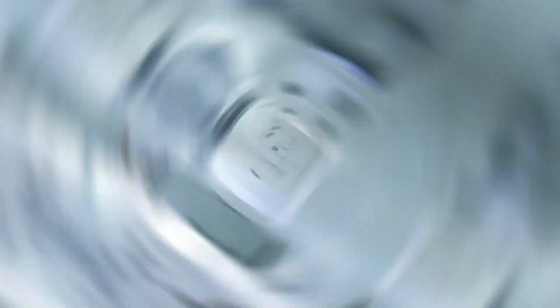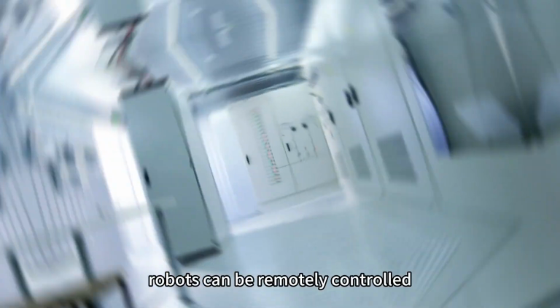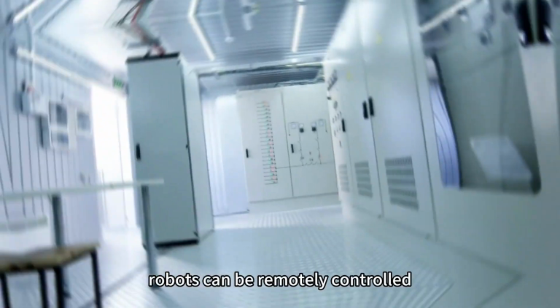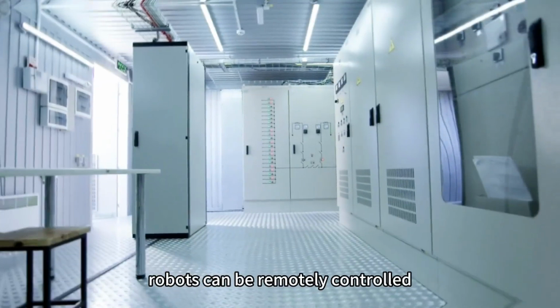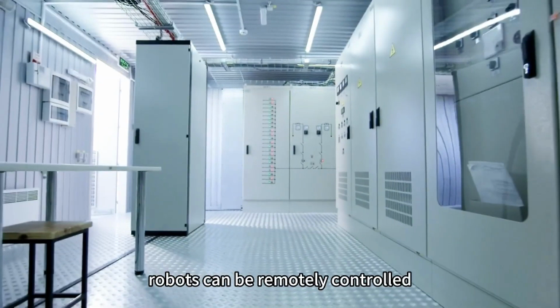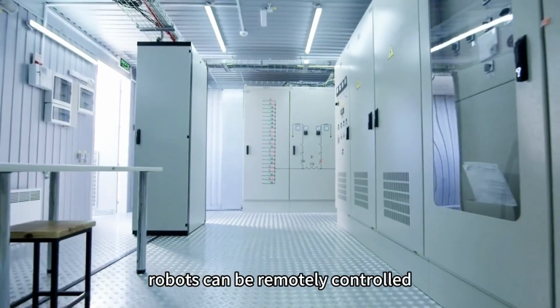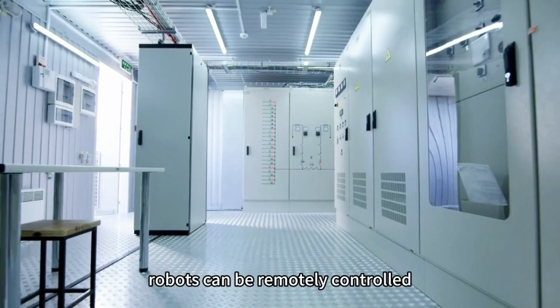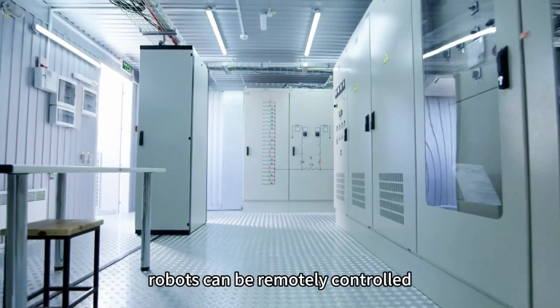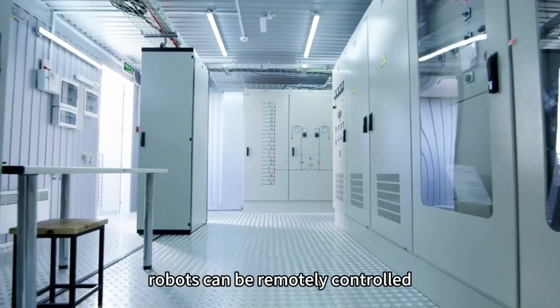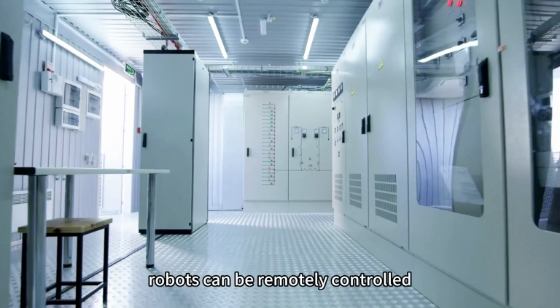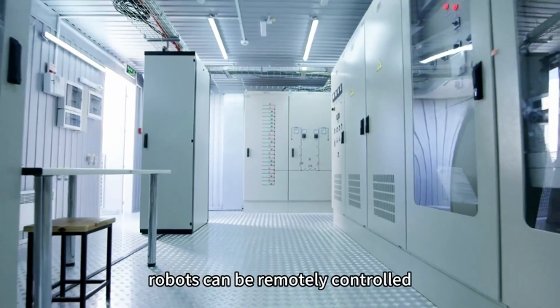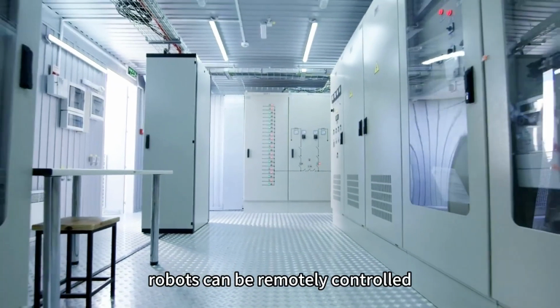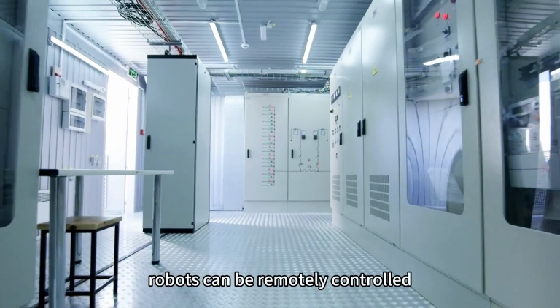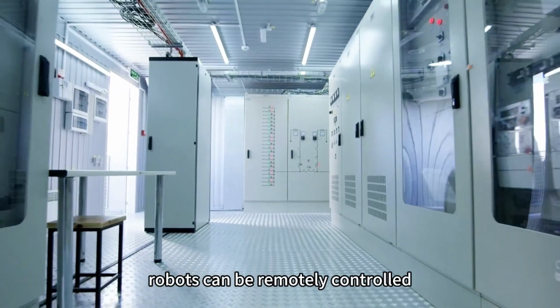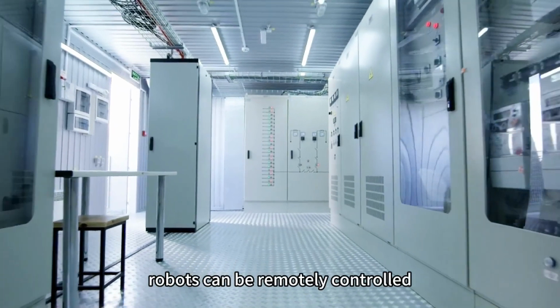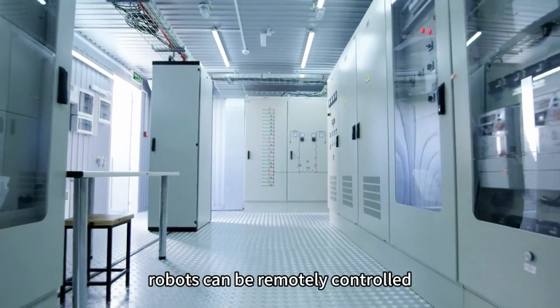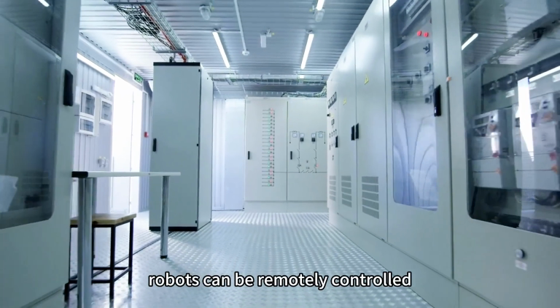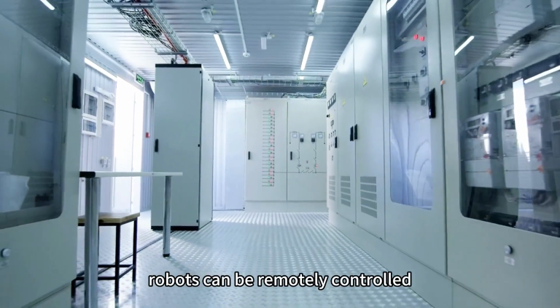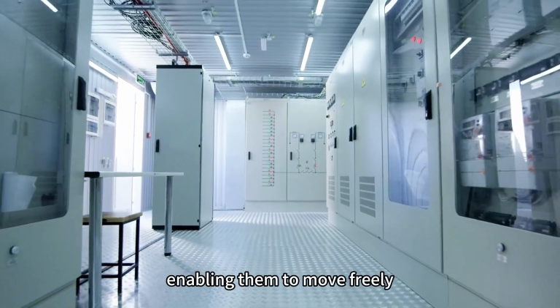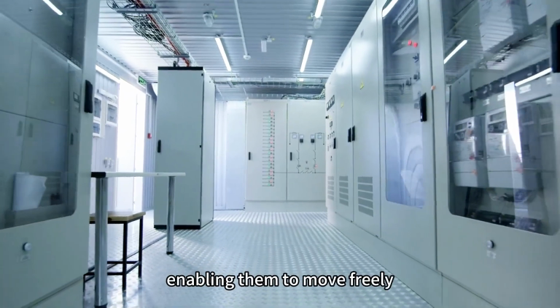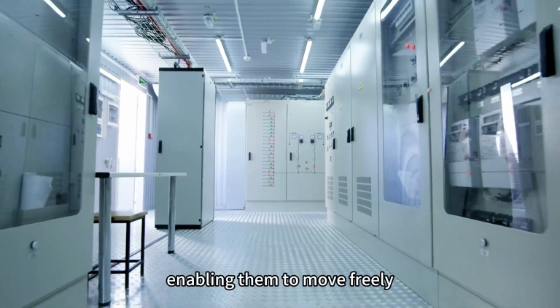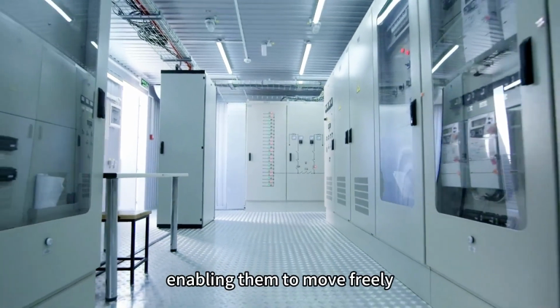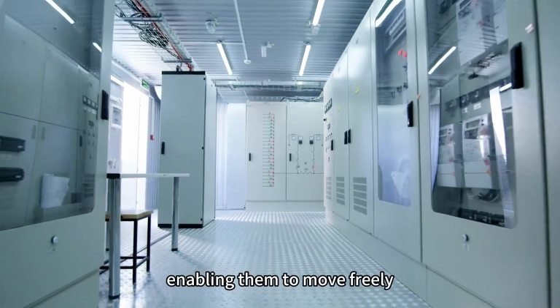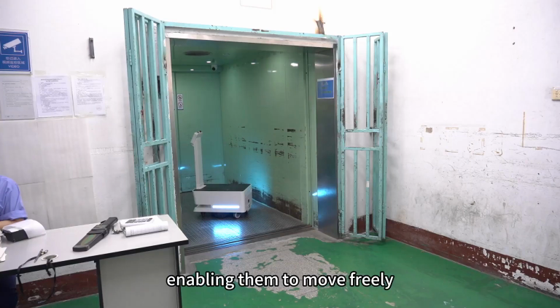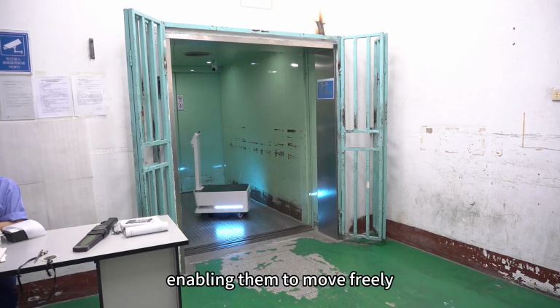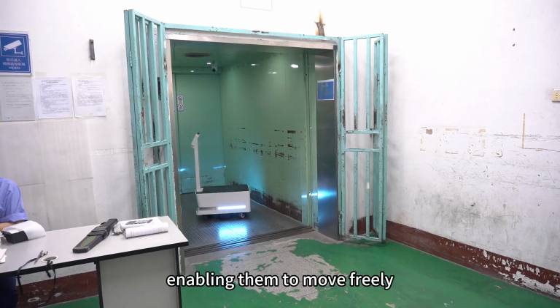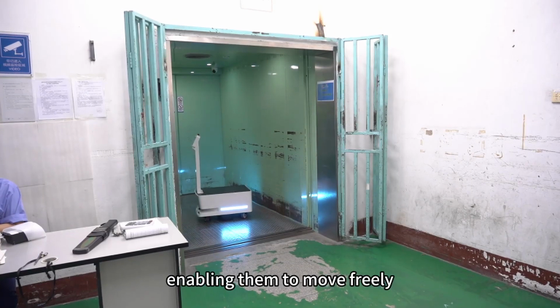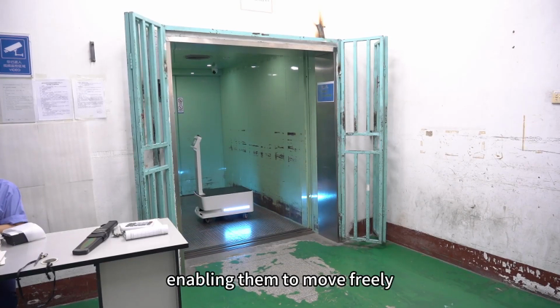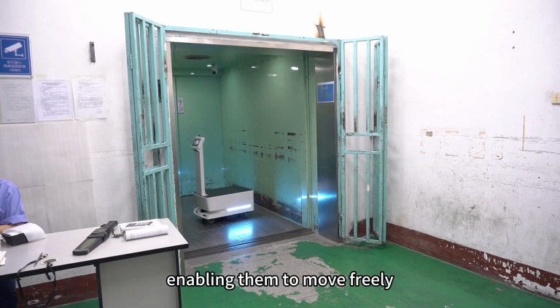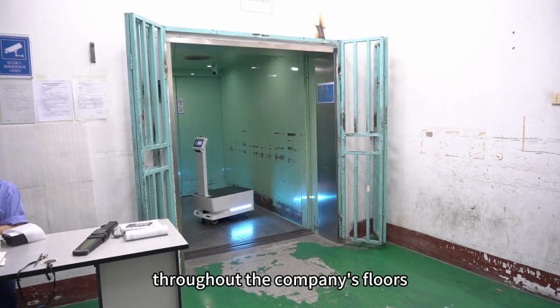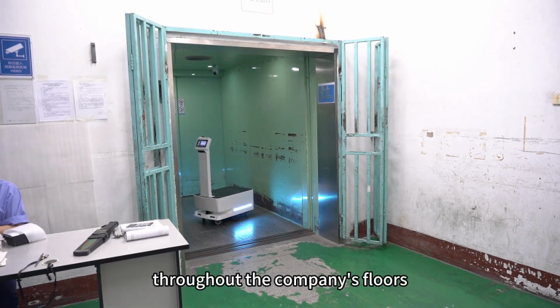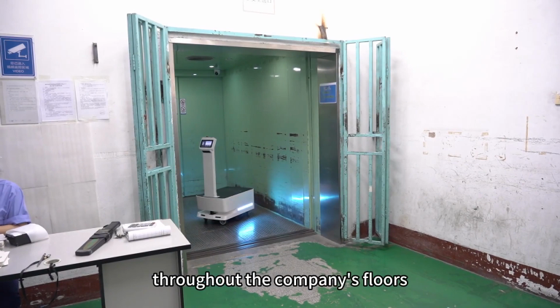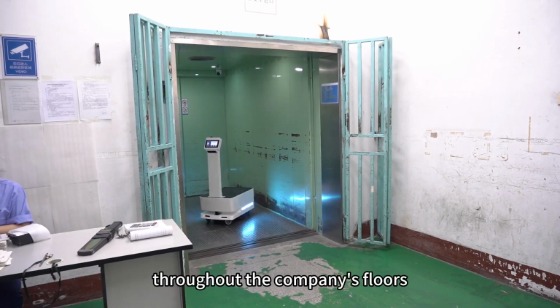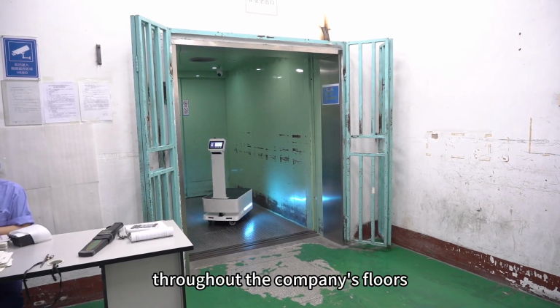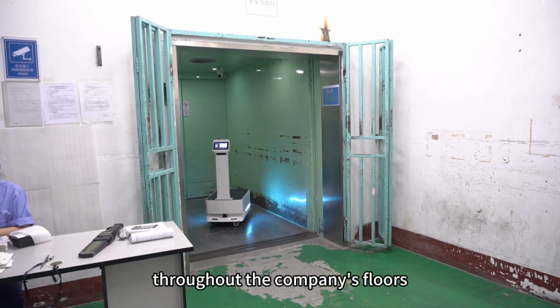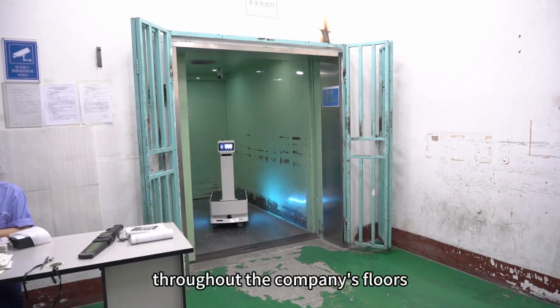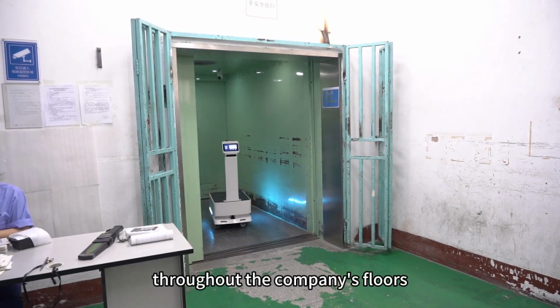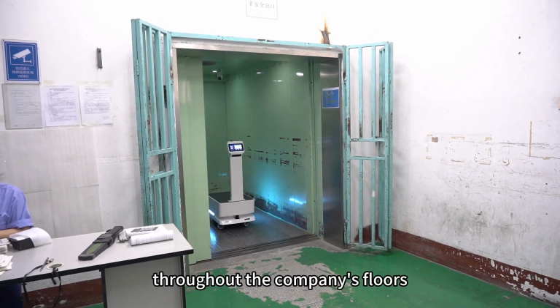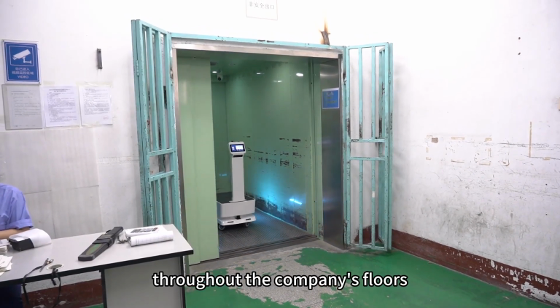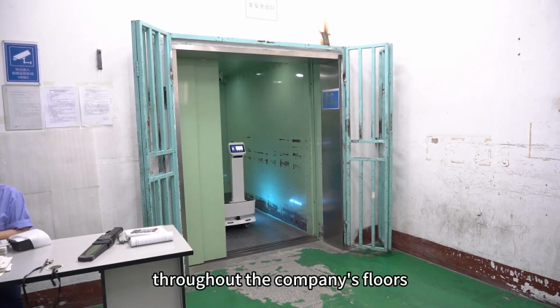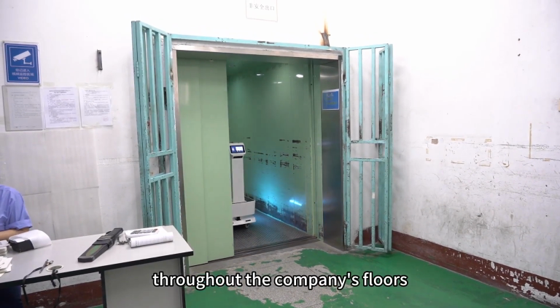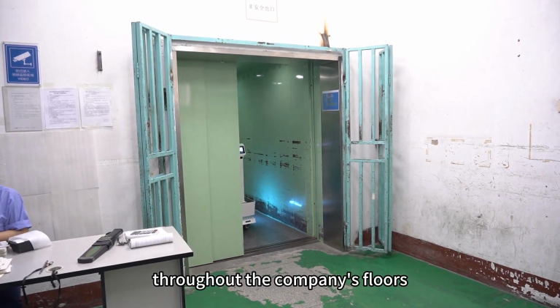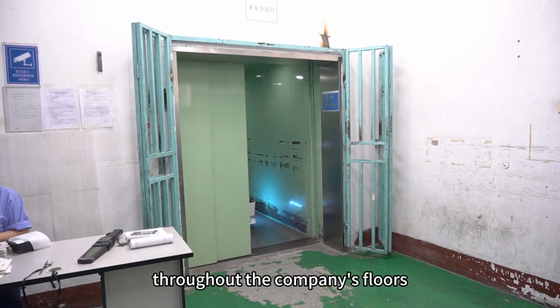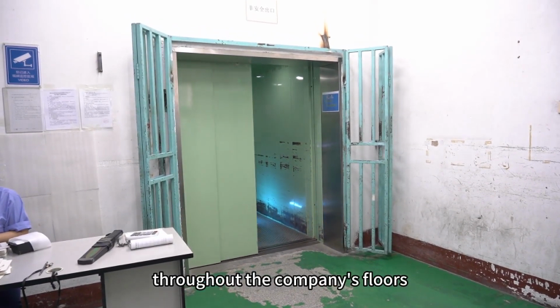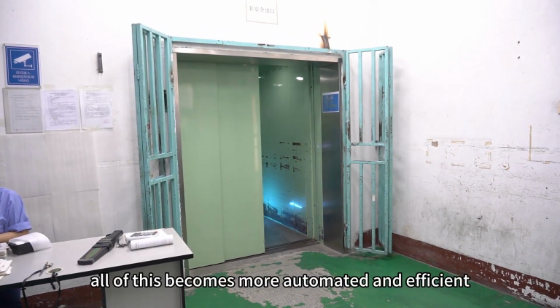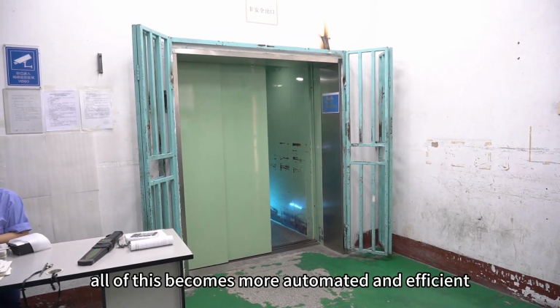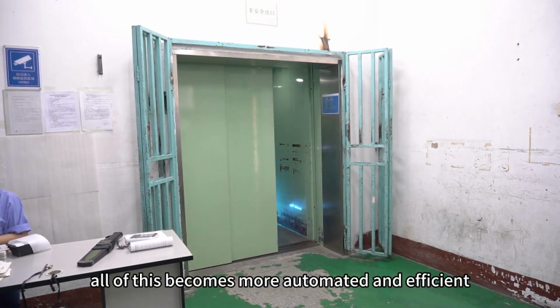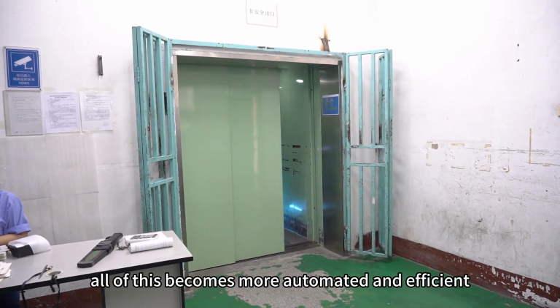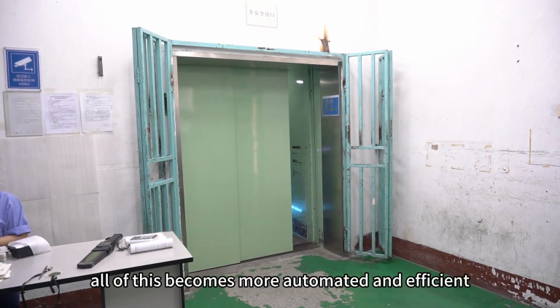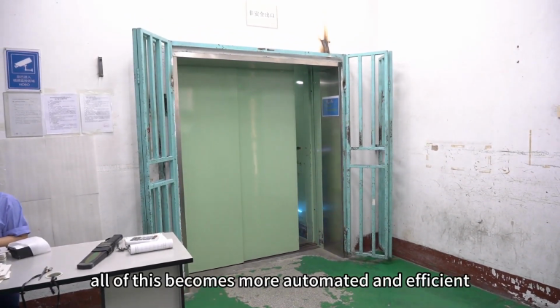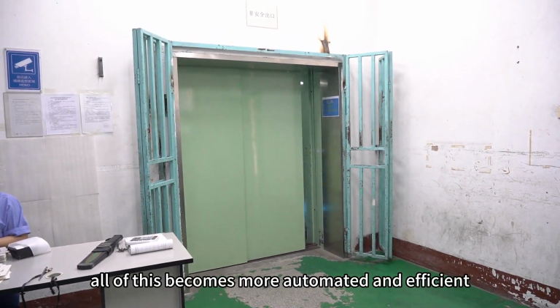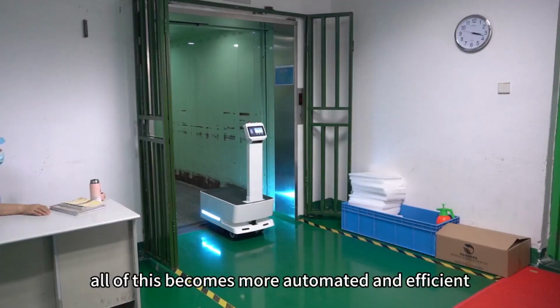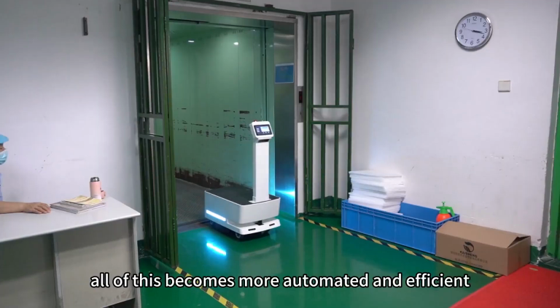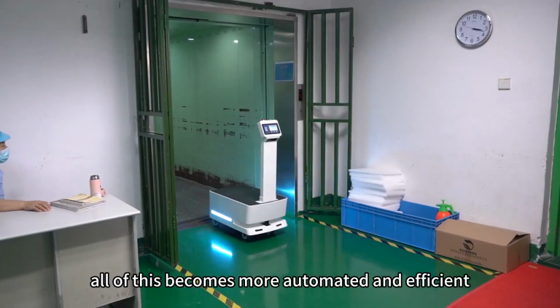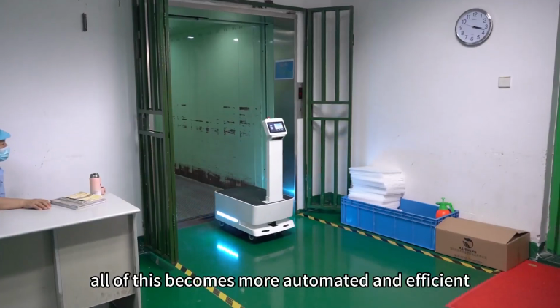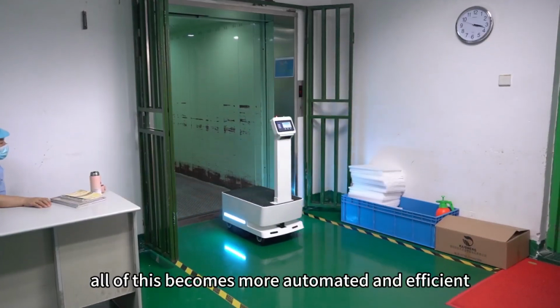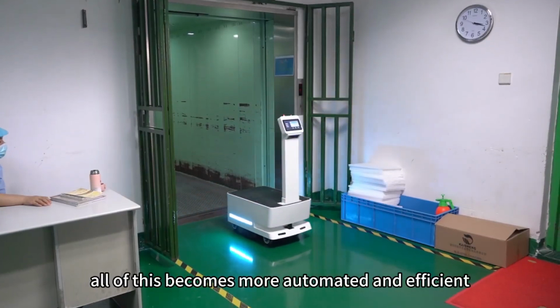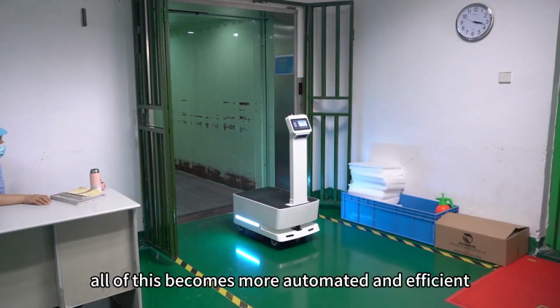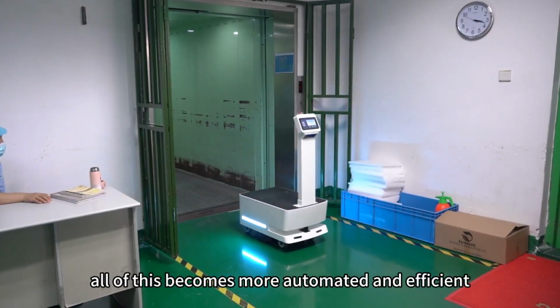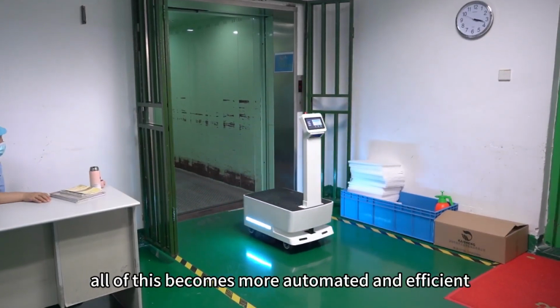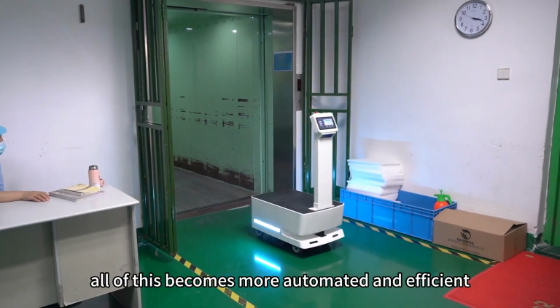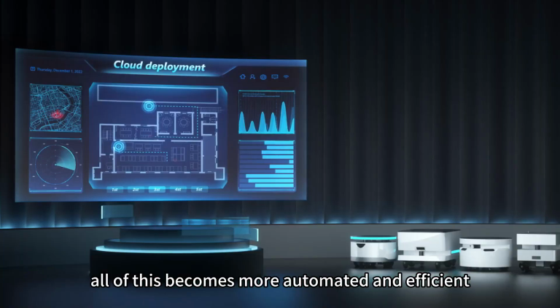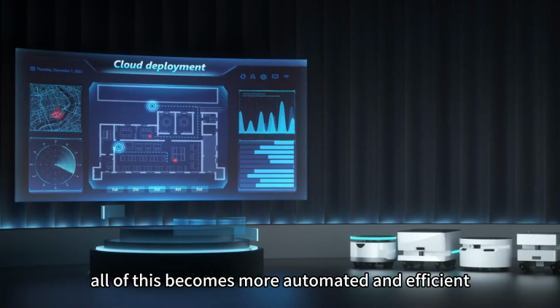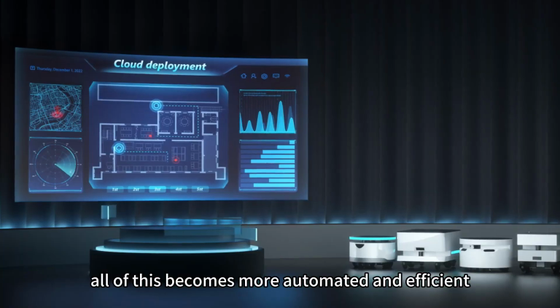Robots can be remotely controlled, enabling them to move freely throughout the company's floors. All of this becomes more automated and efficient.